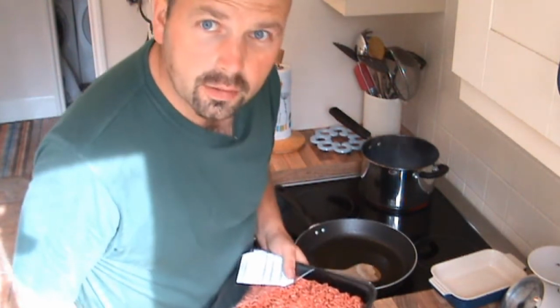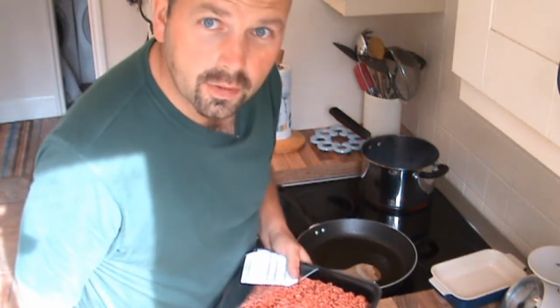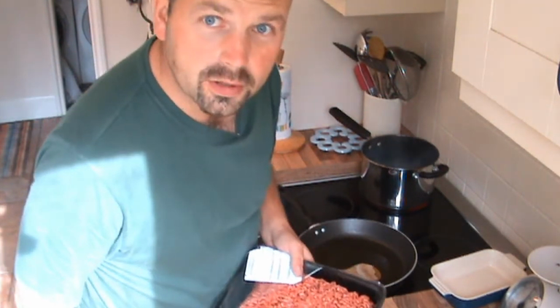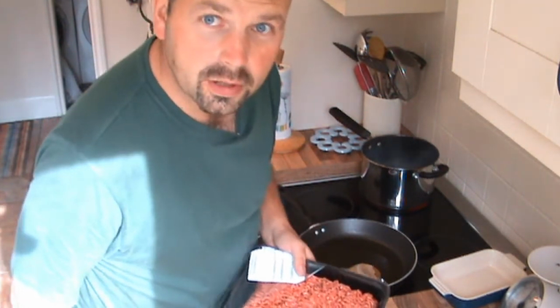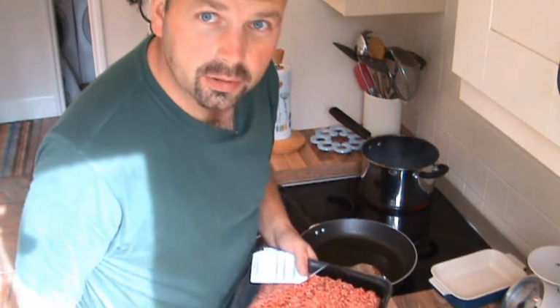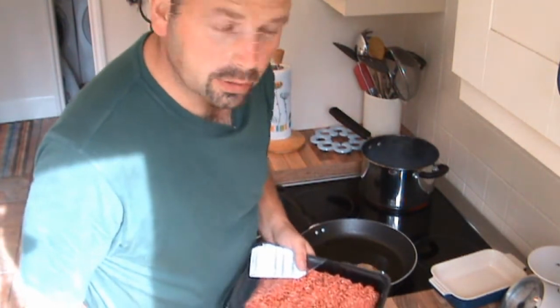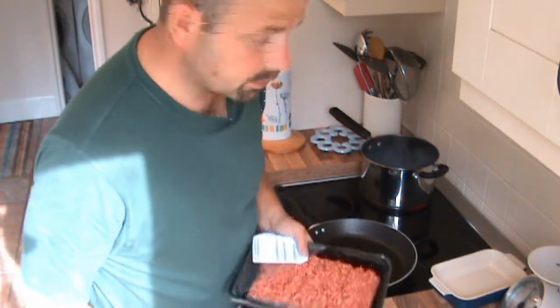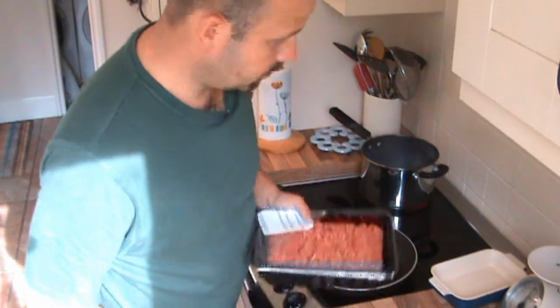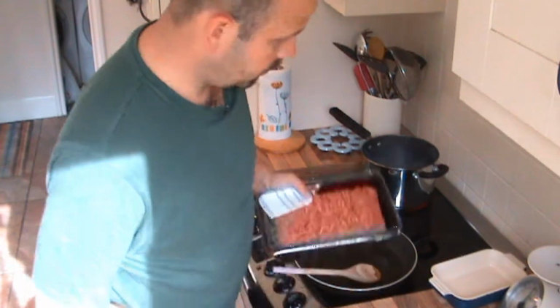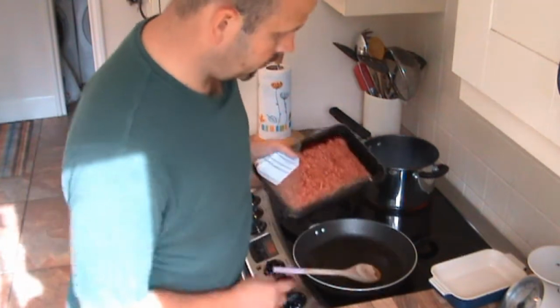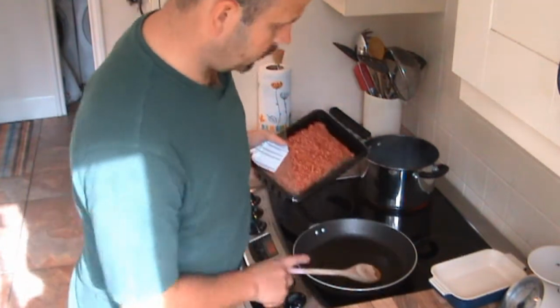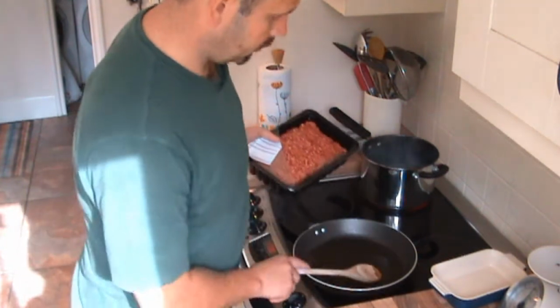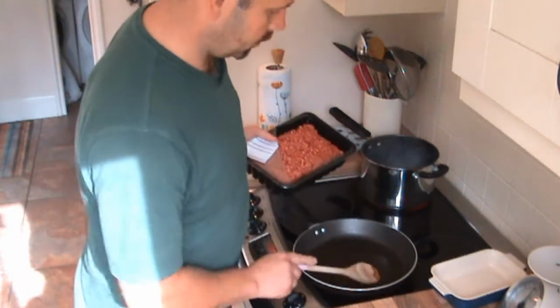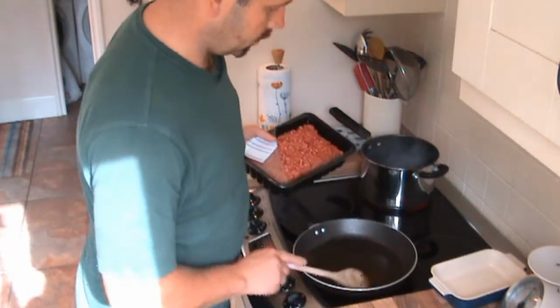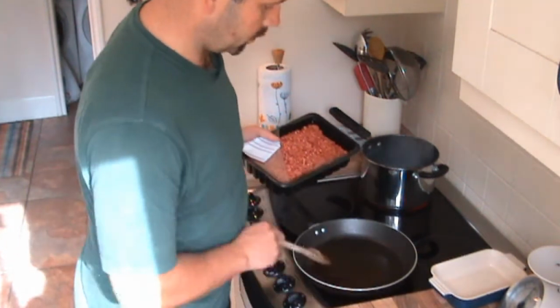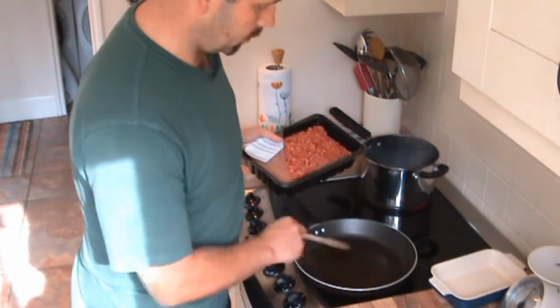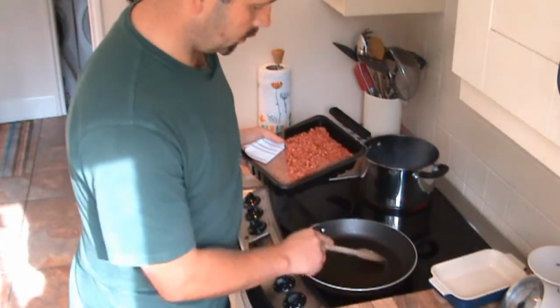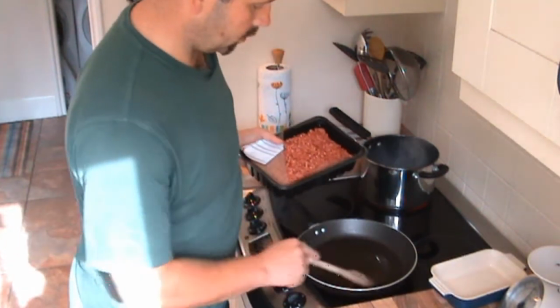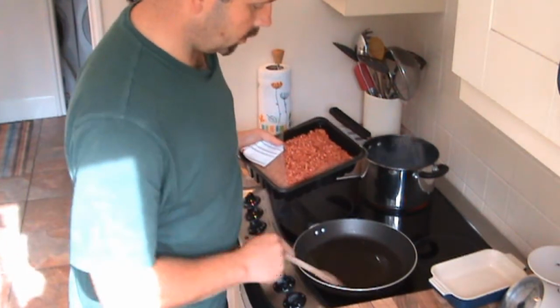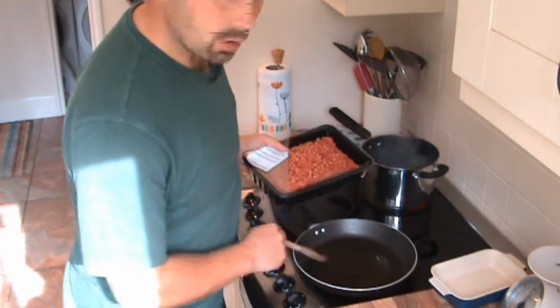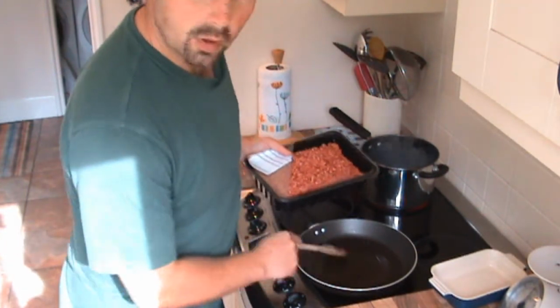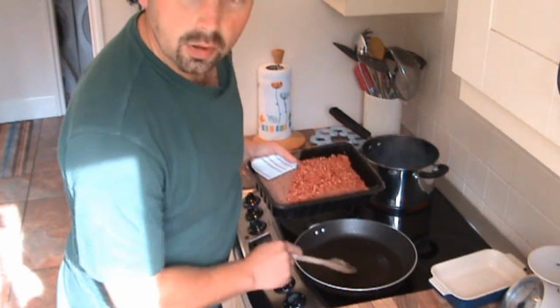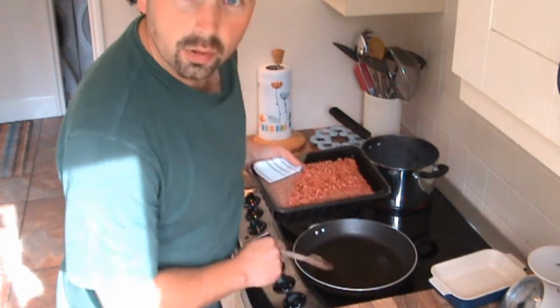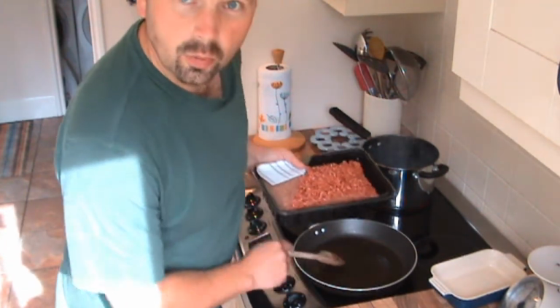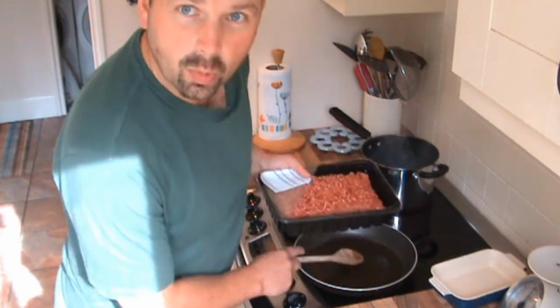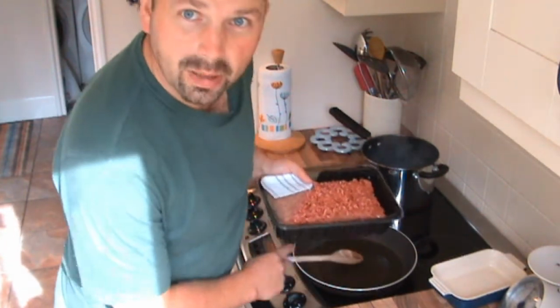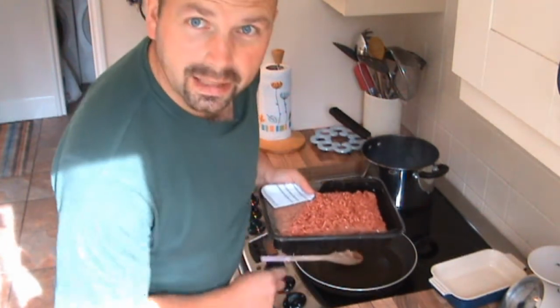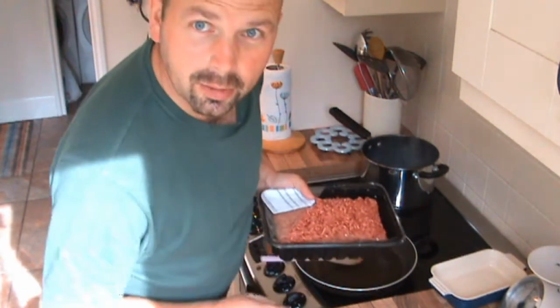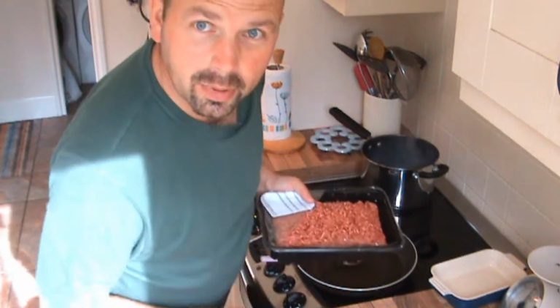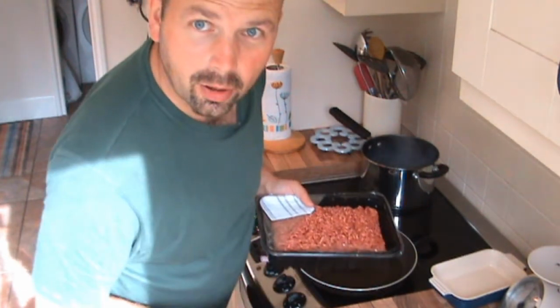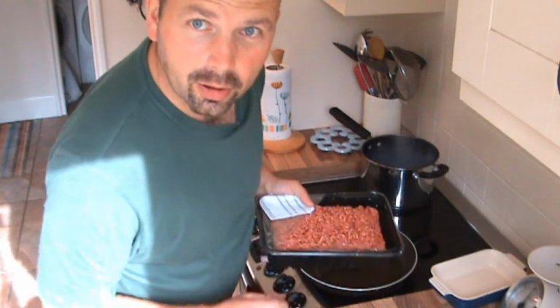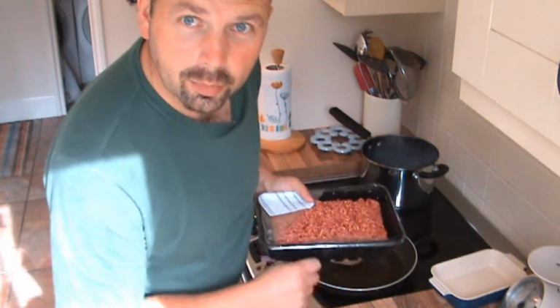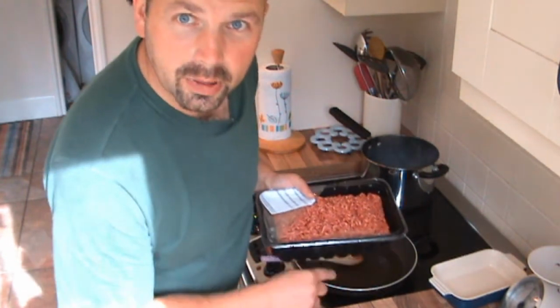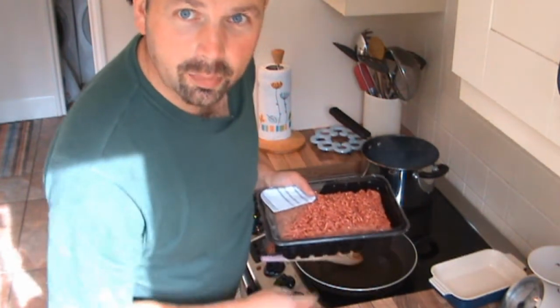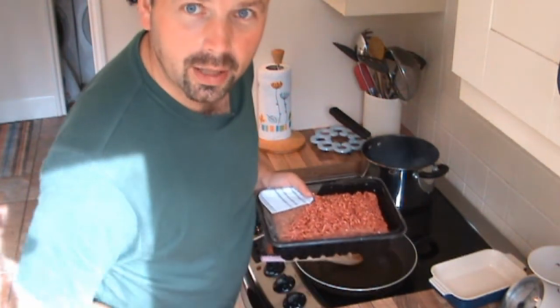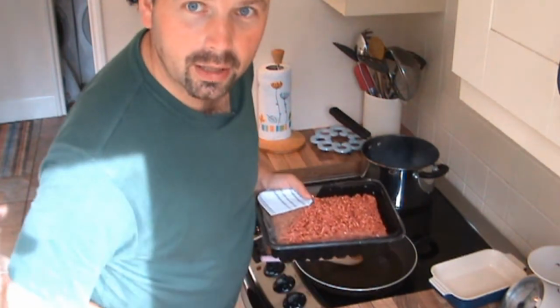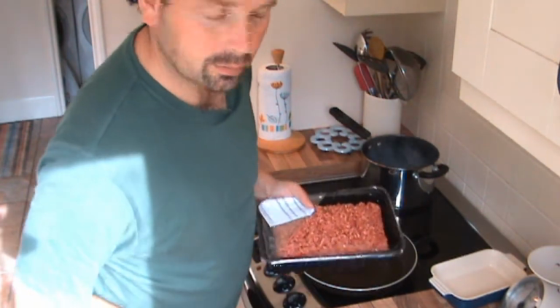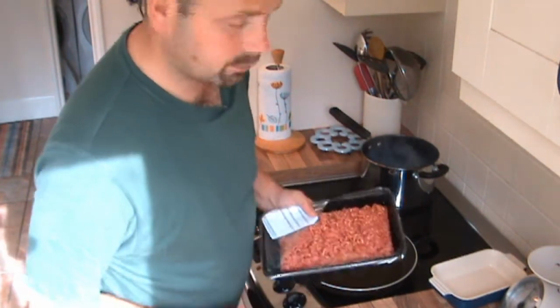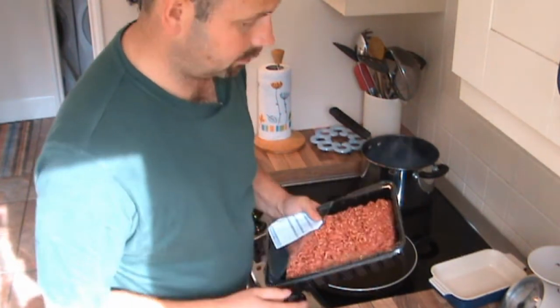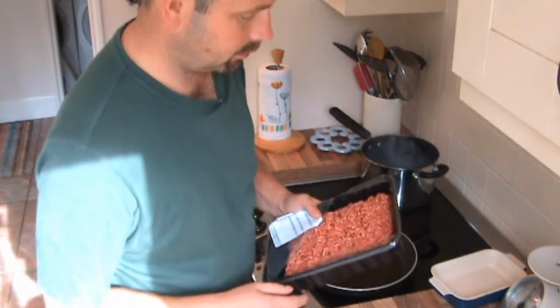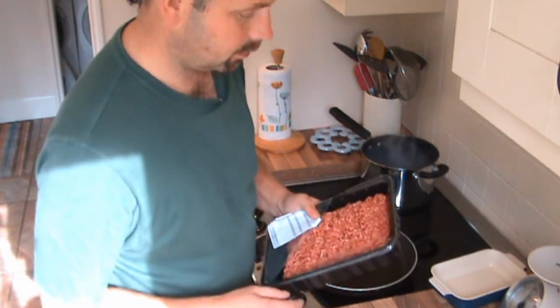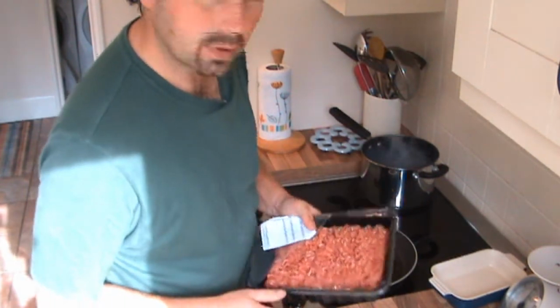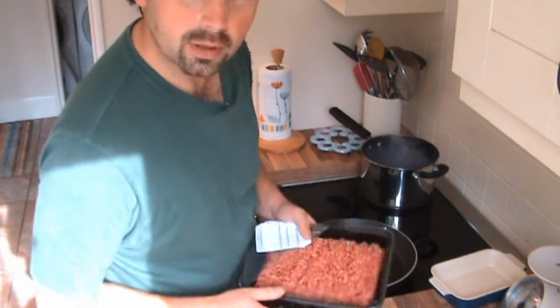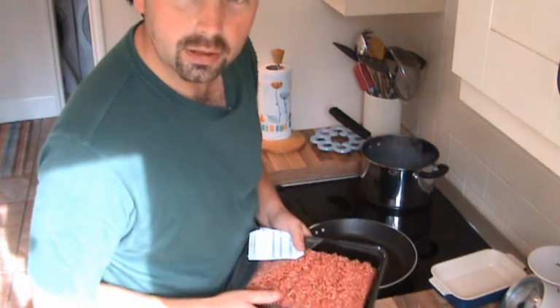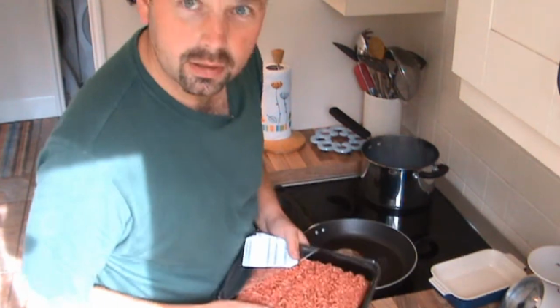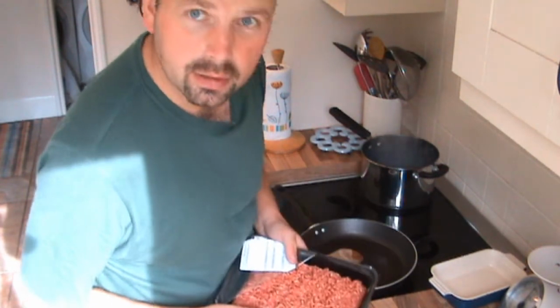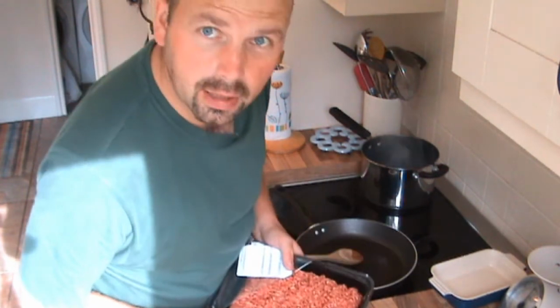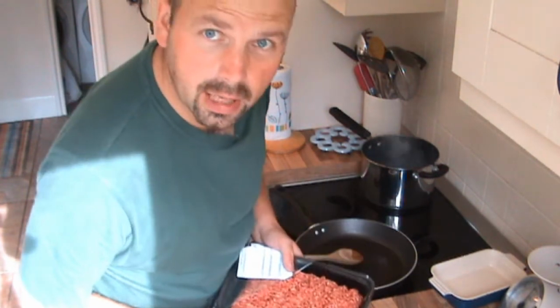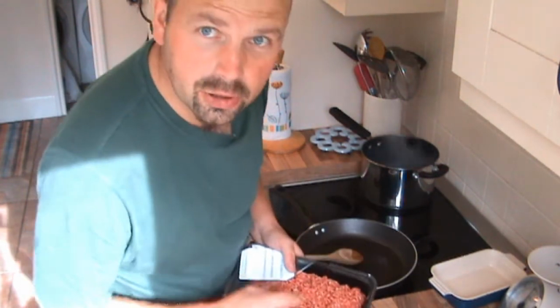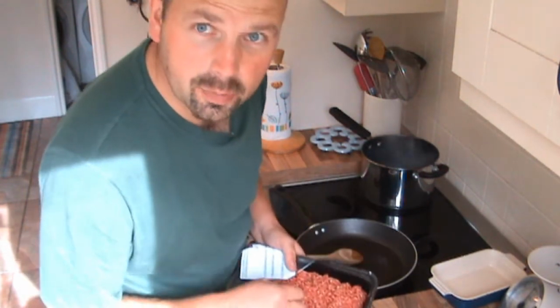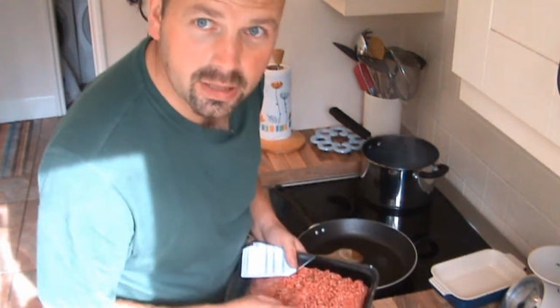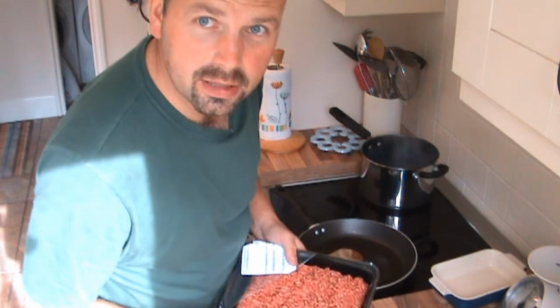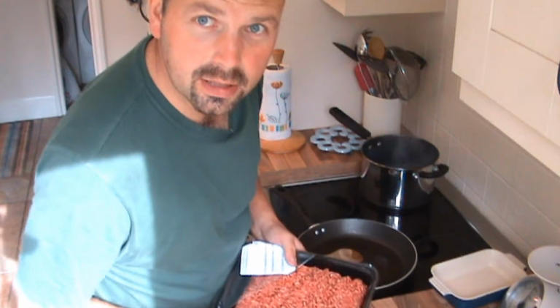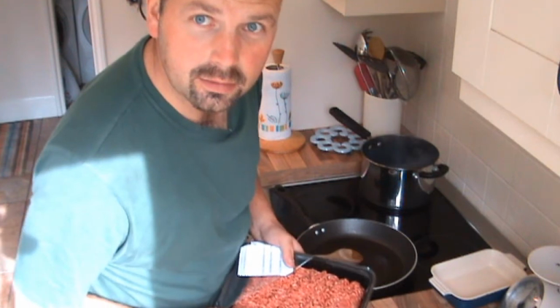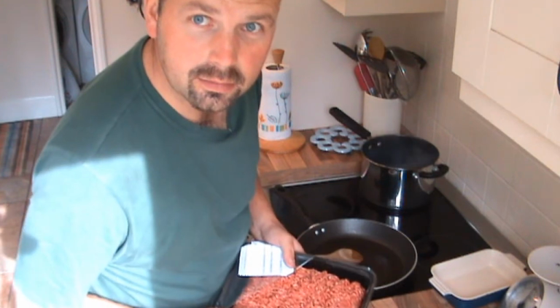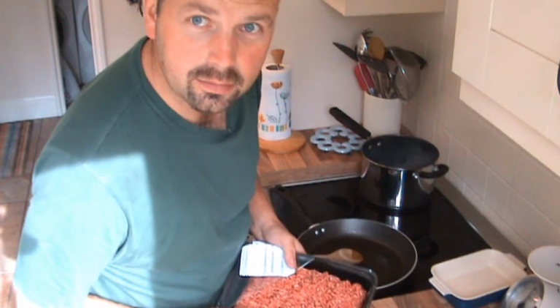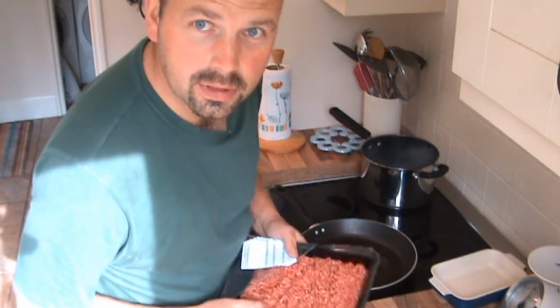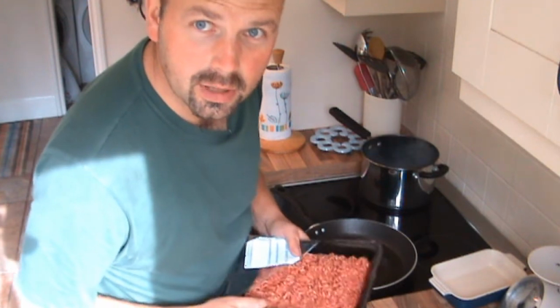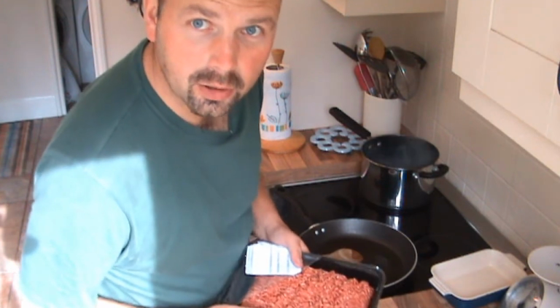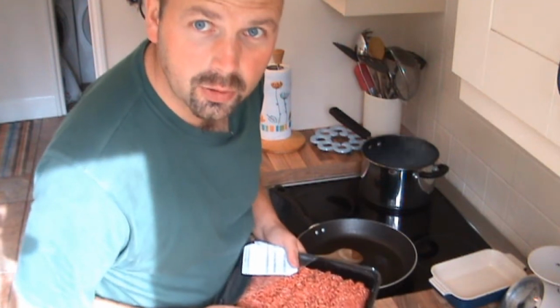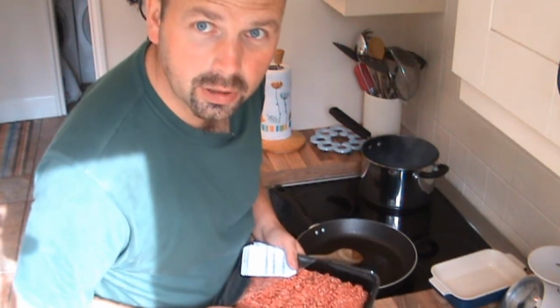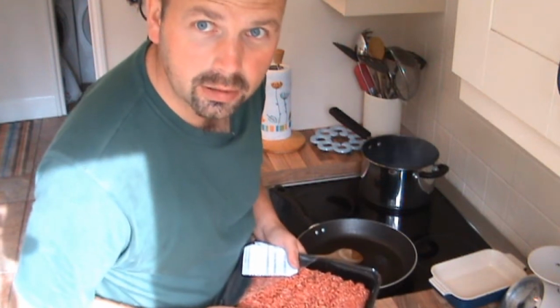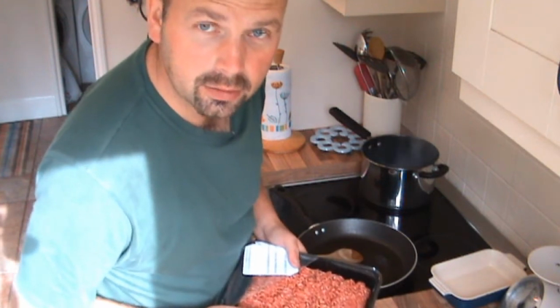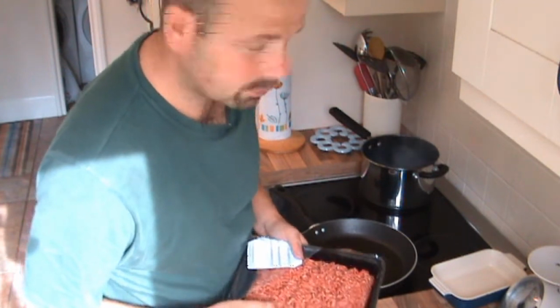First thing you do, warm a little bit of oil up in the pan, then lash the mince in and start cooking it.